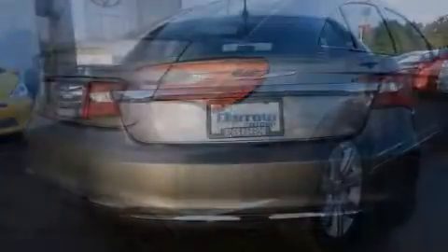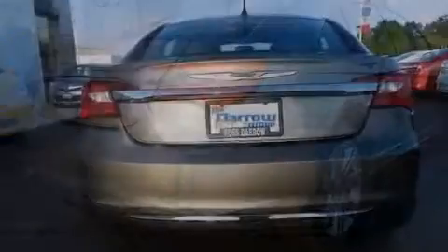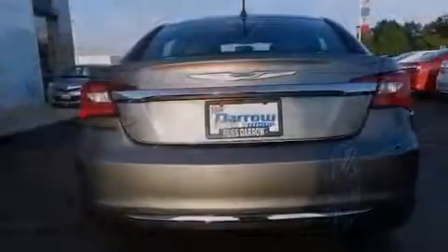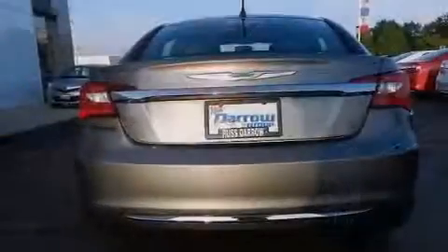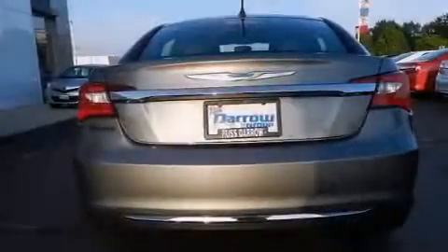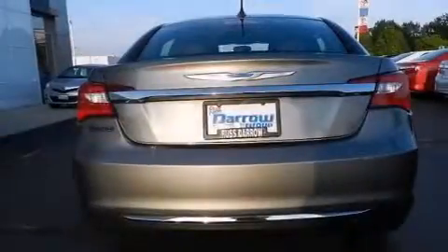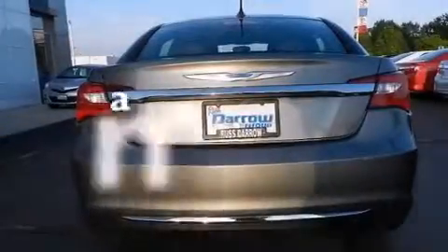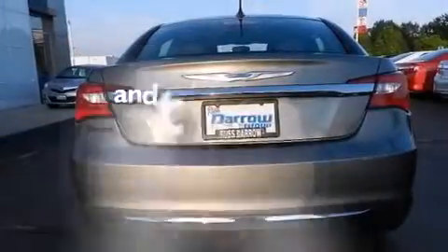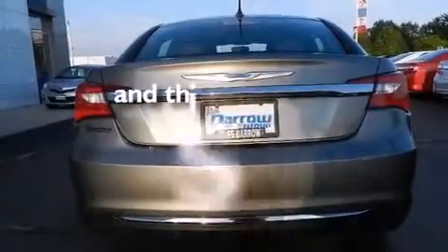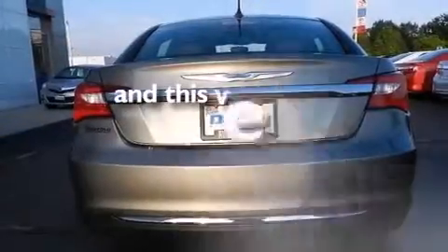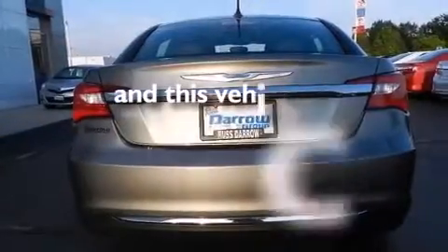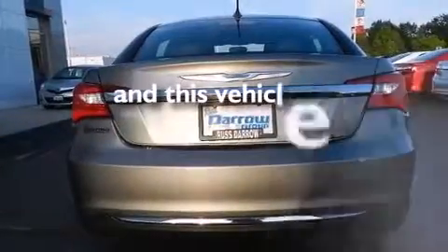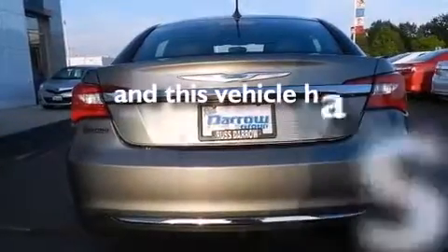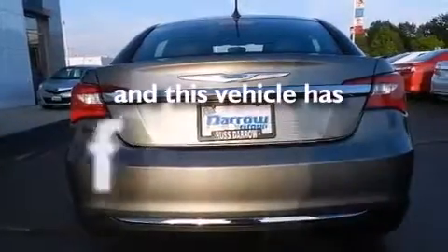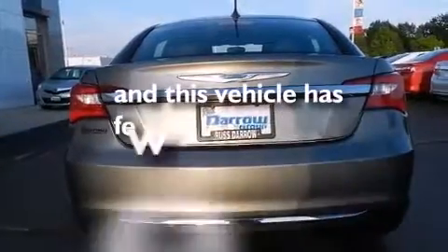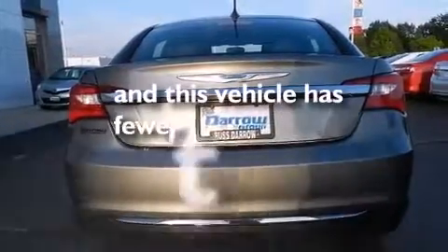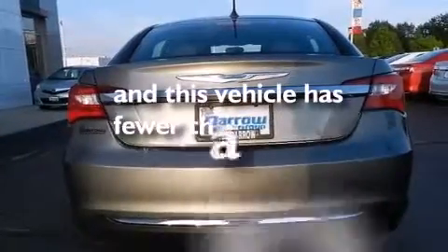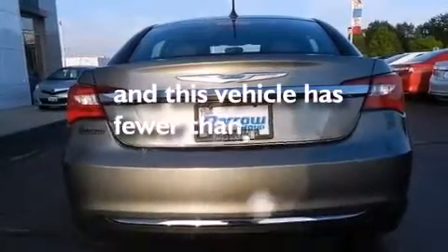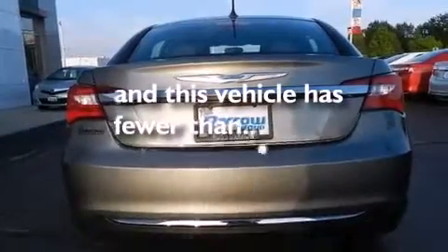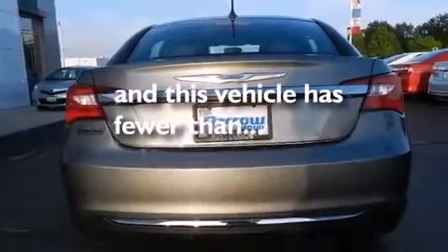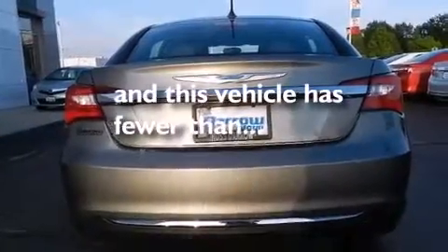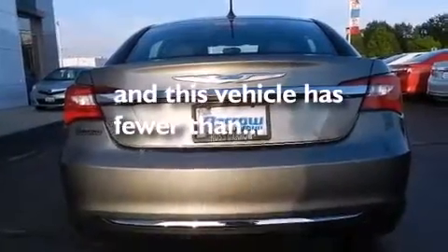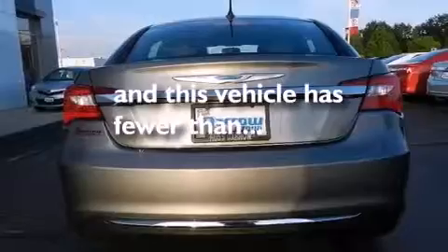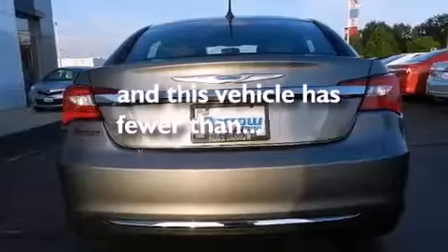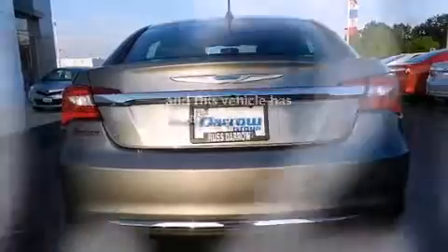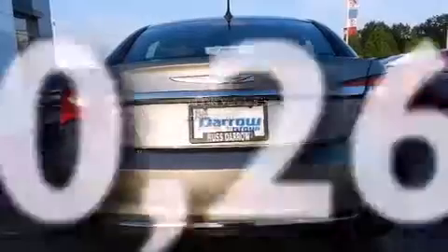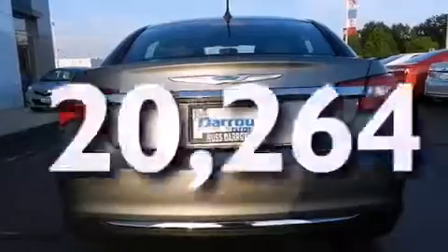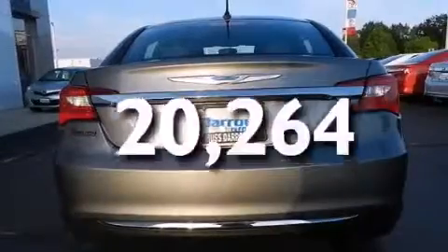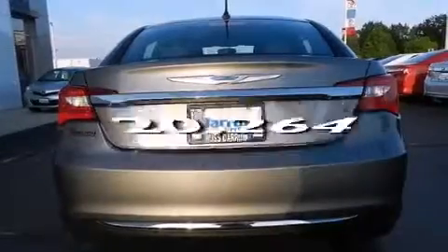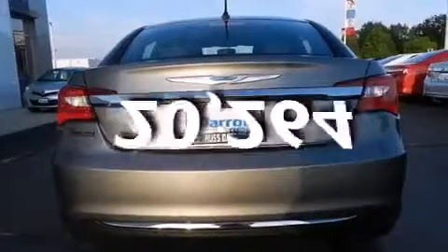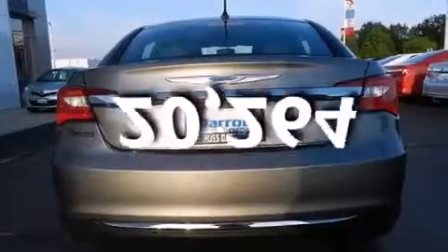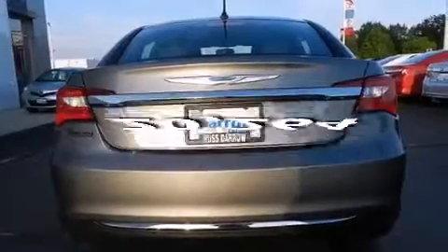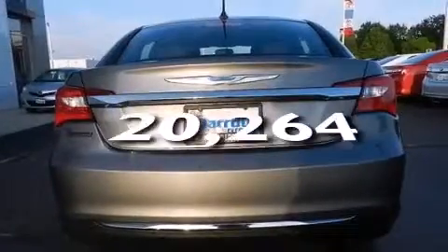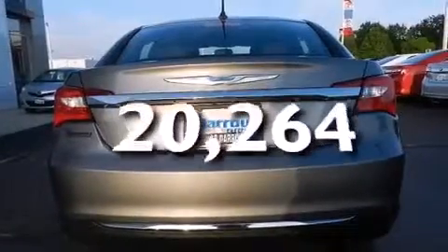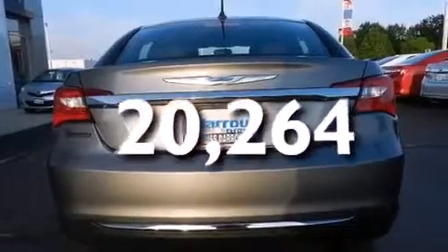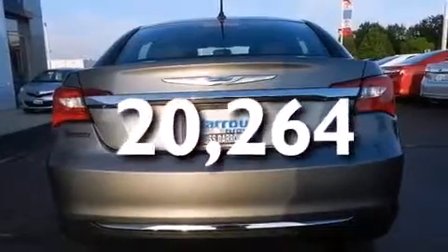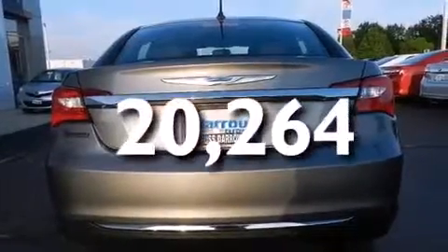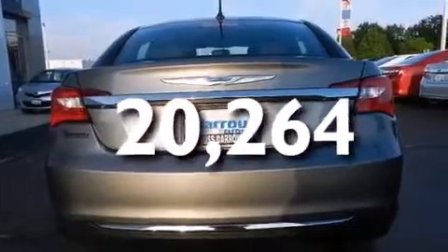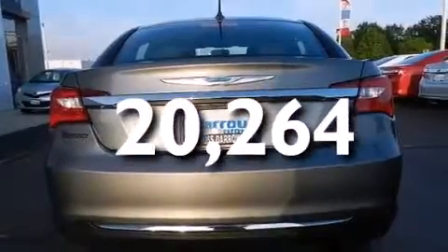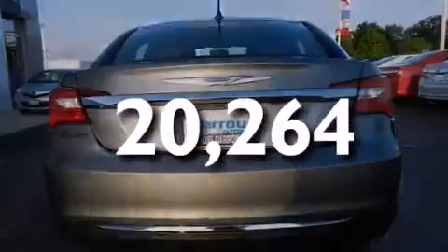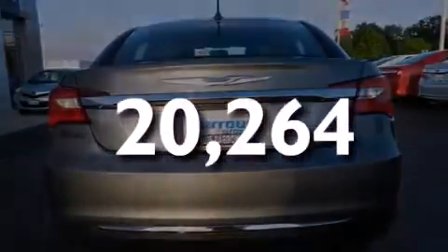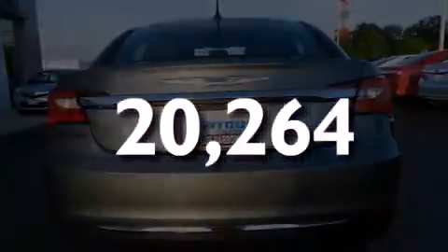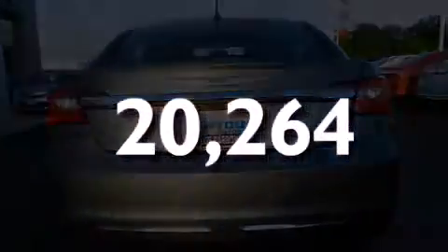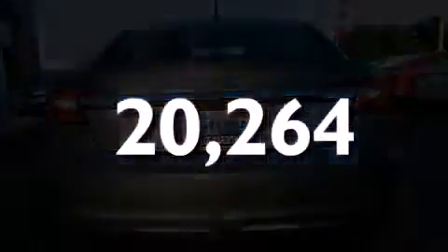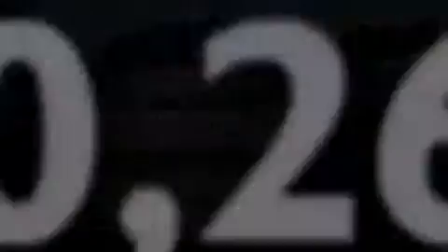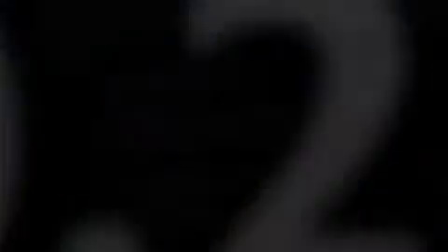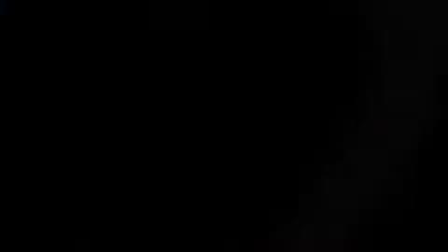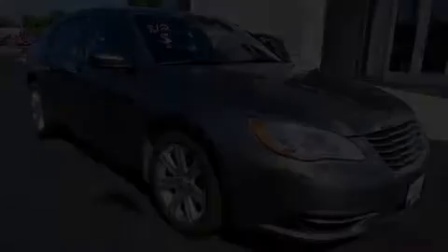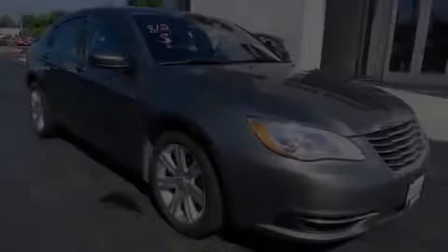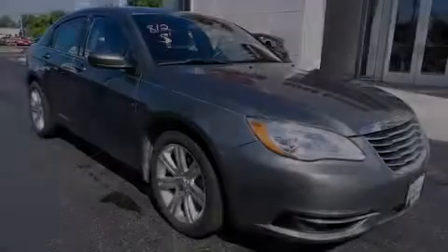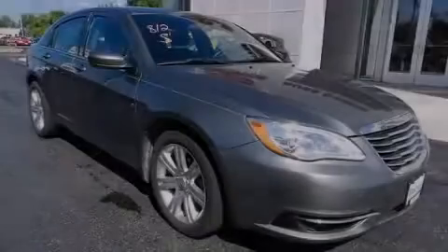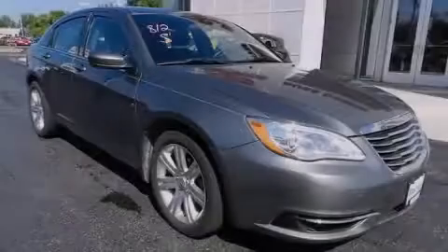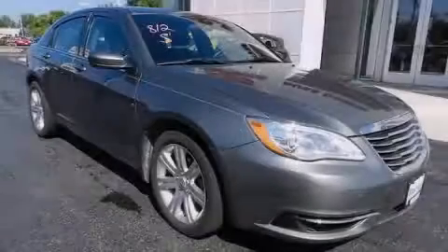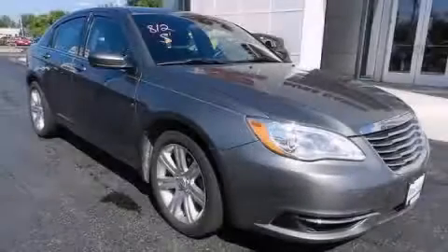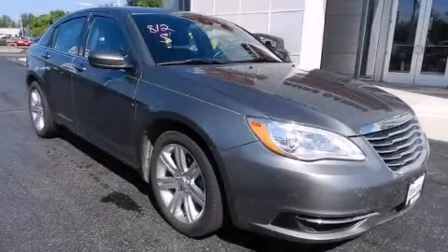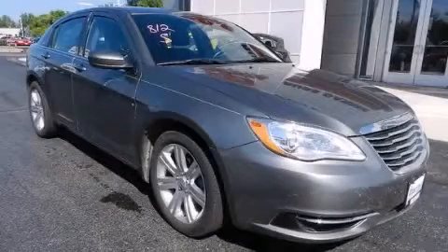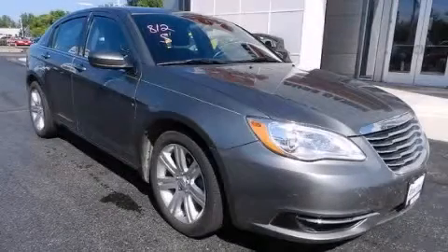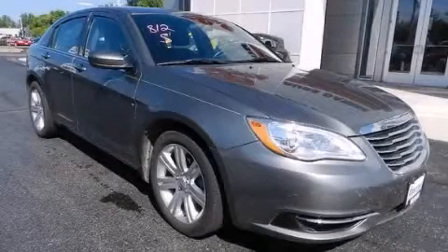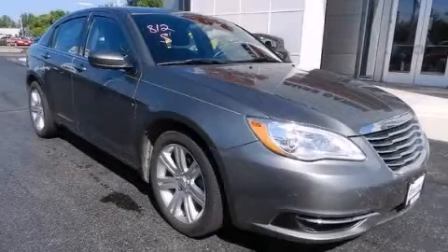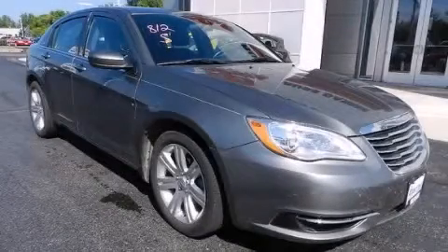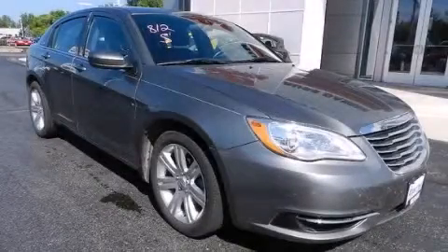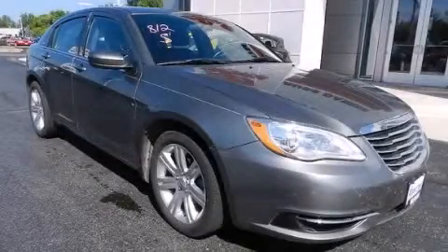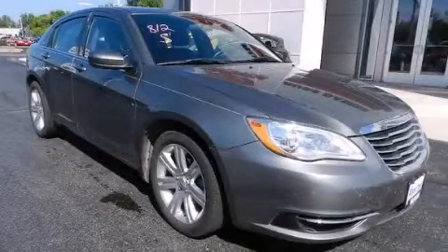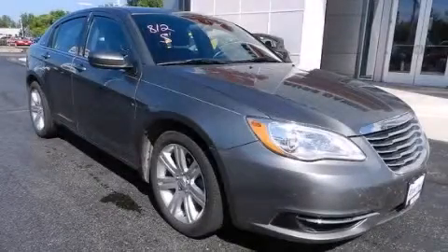This vehicle has fewer than 21,000 miles on the odometer. Call or visit us right now and arrange your test drive today.